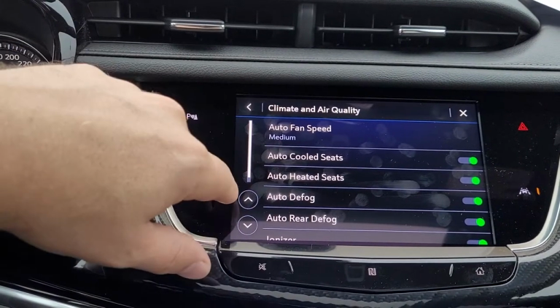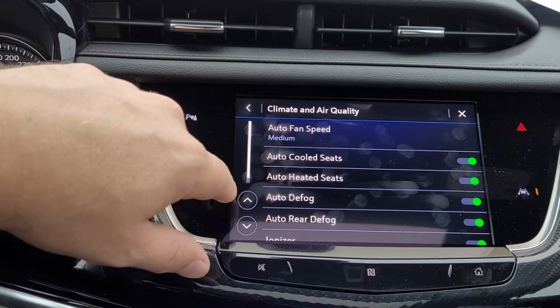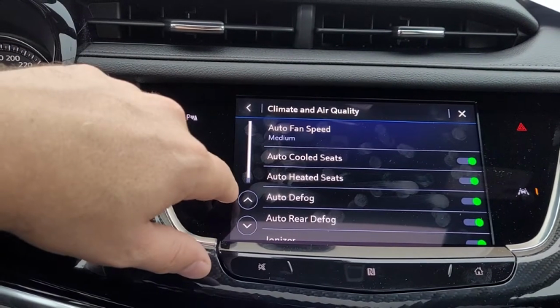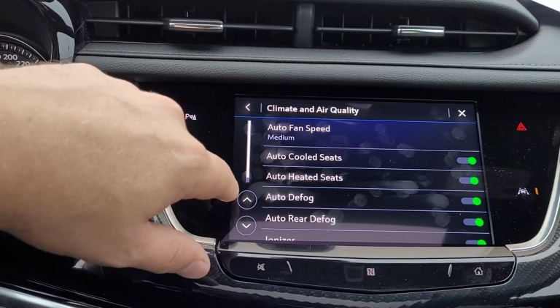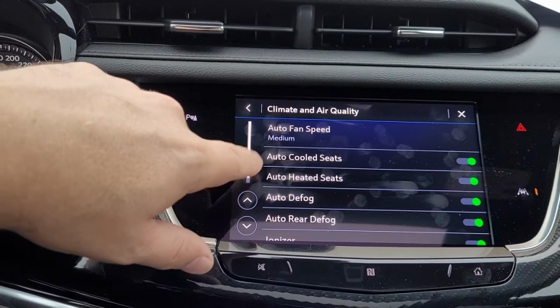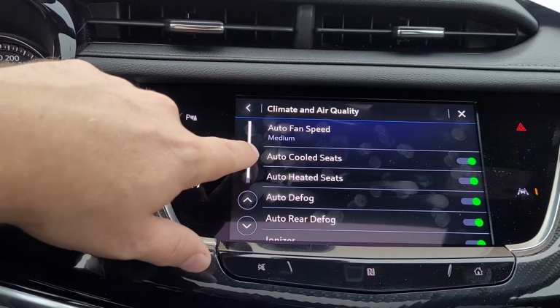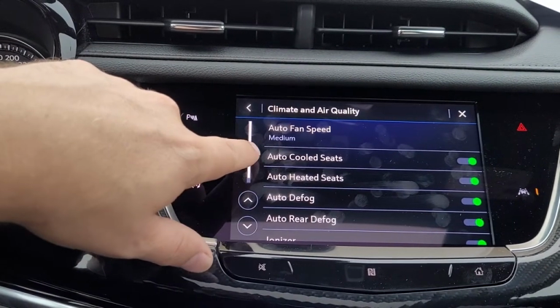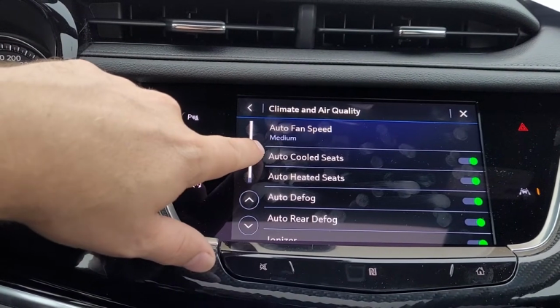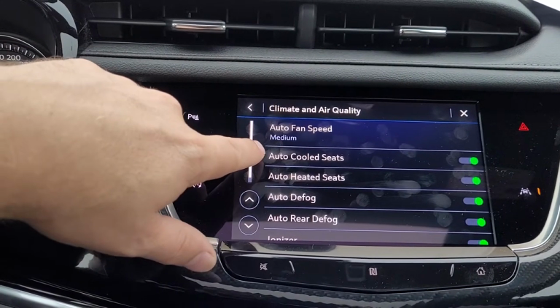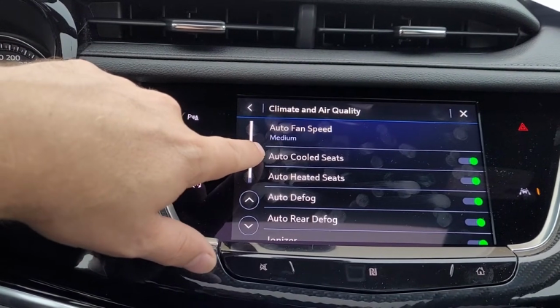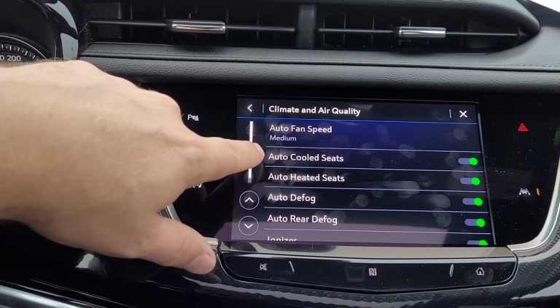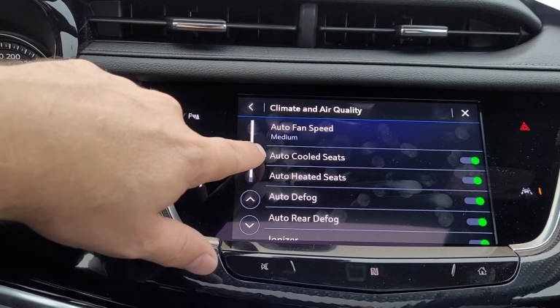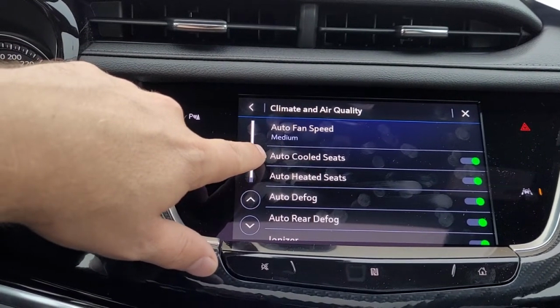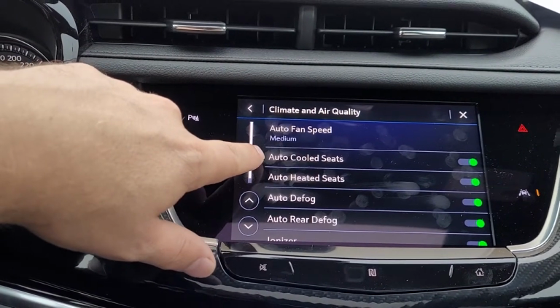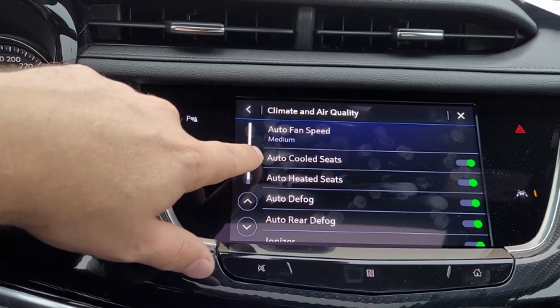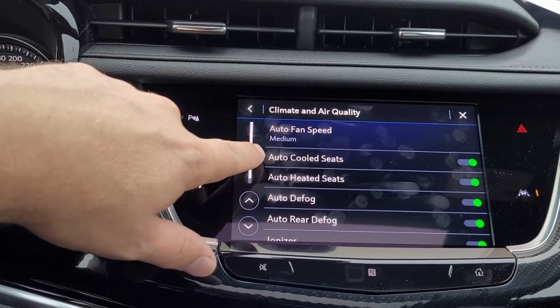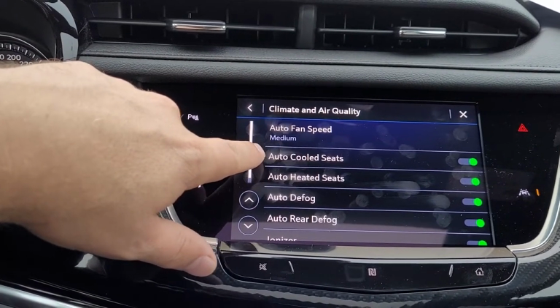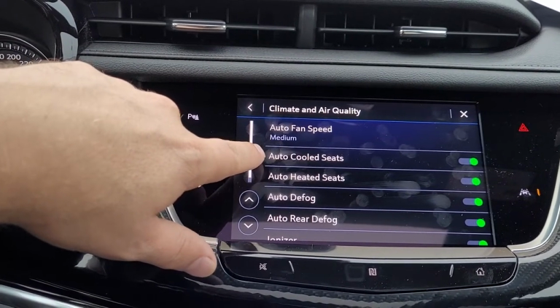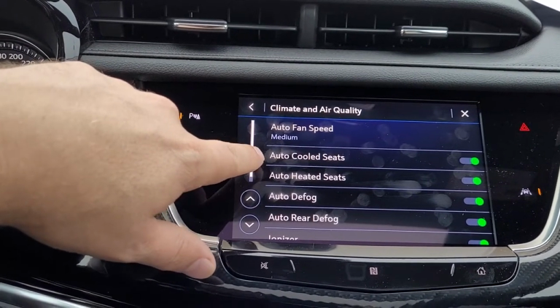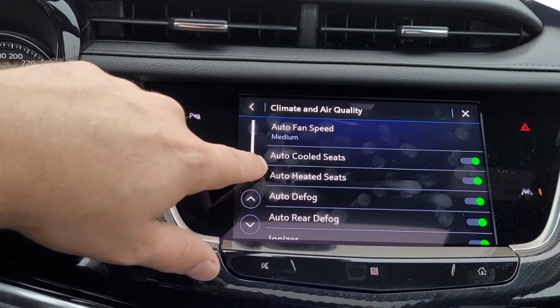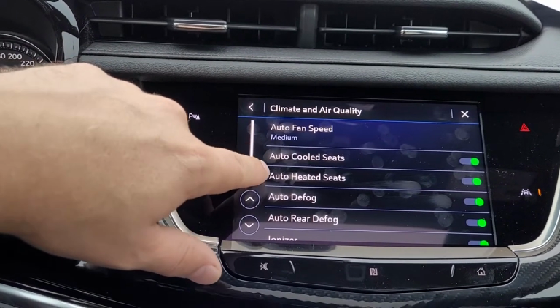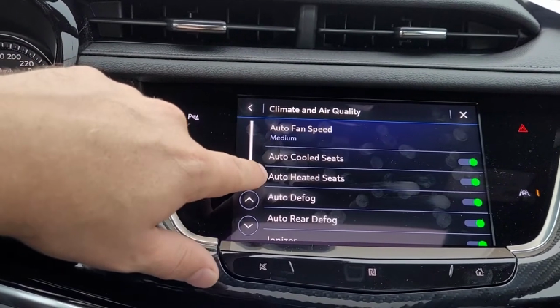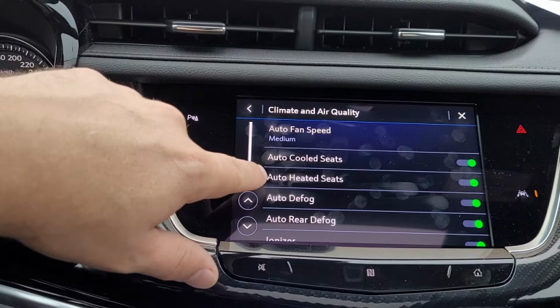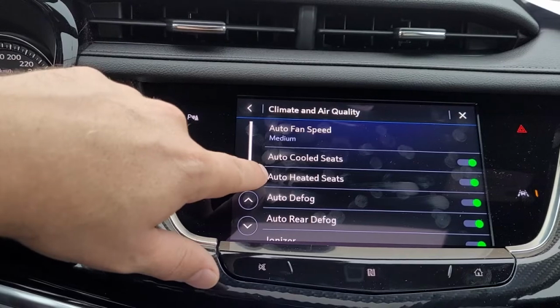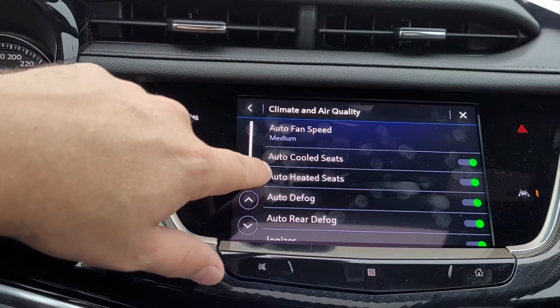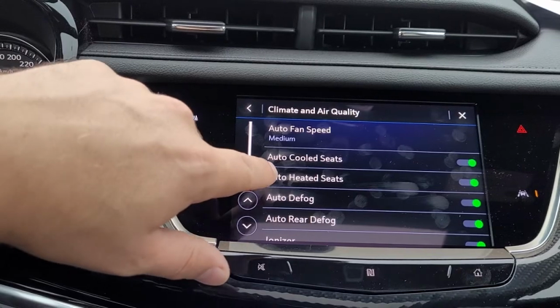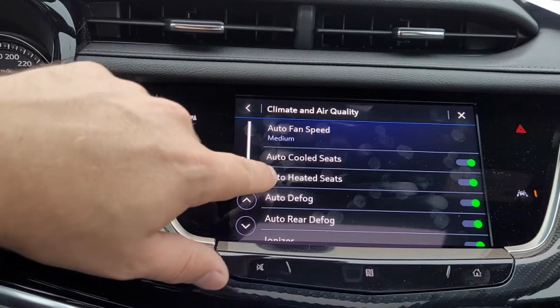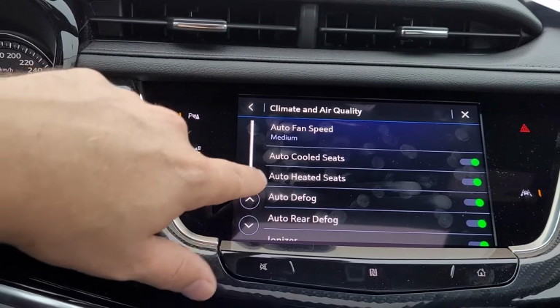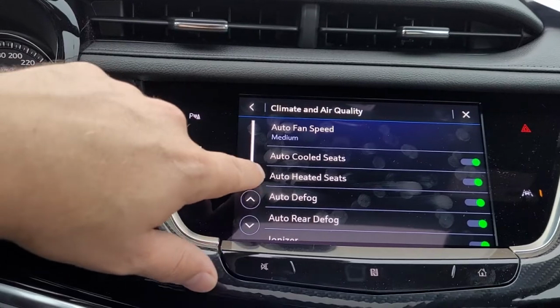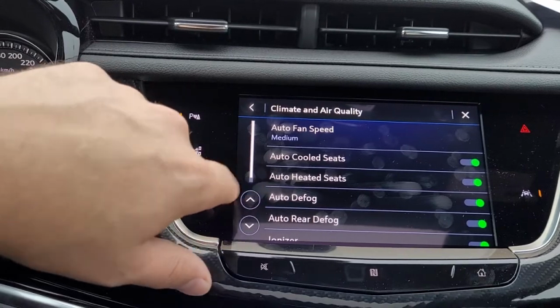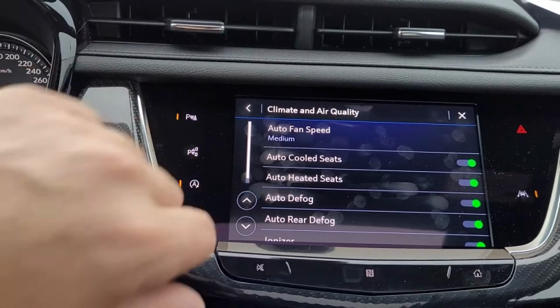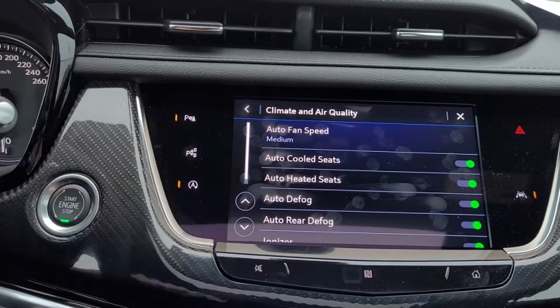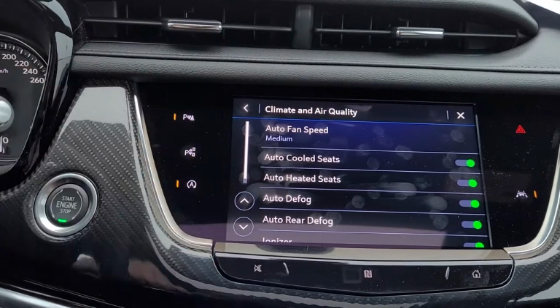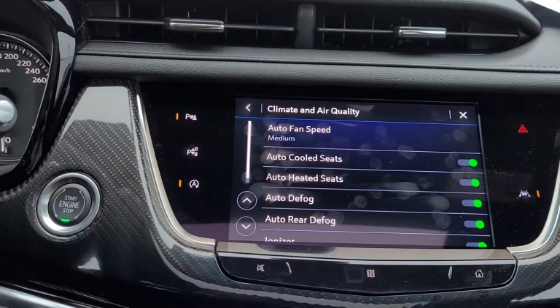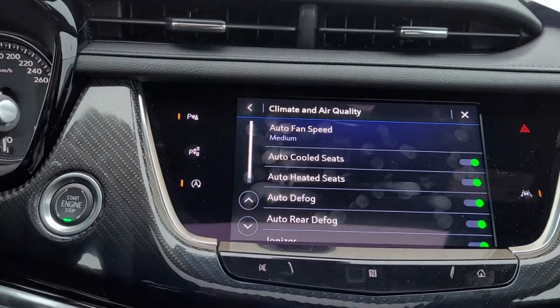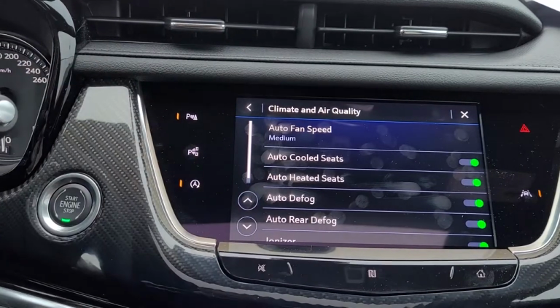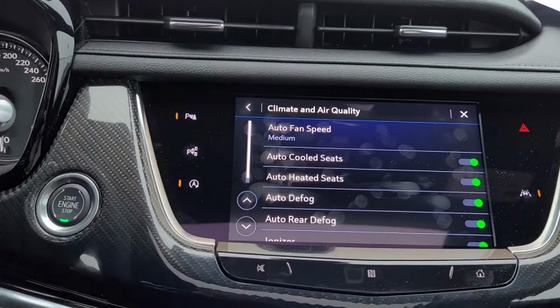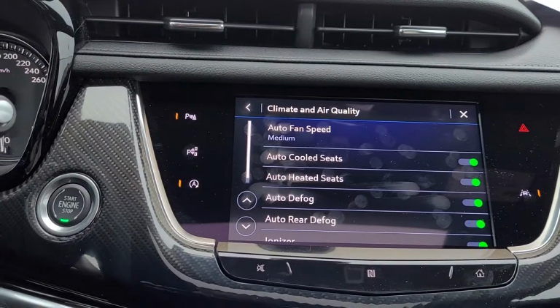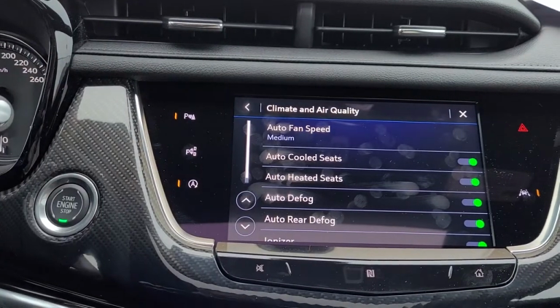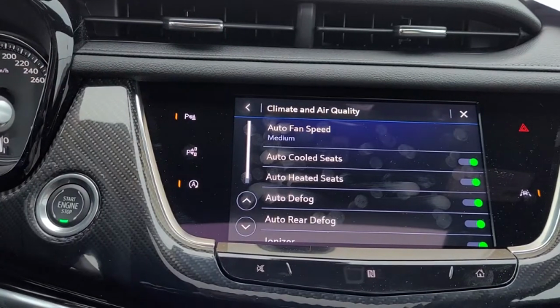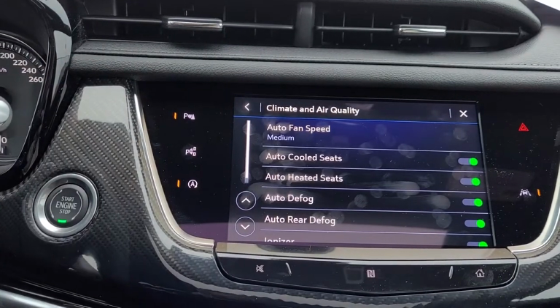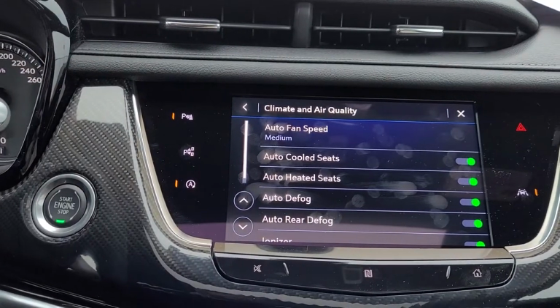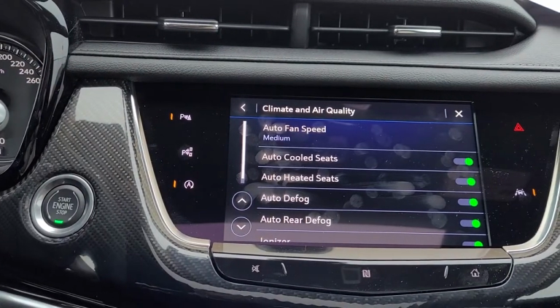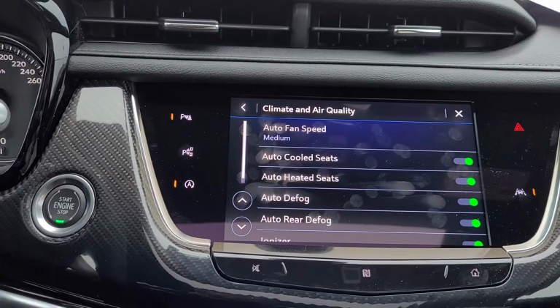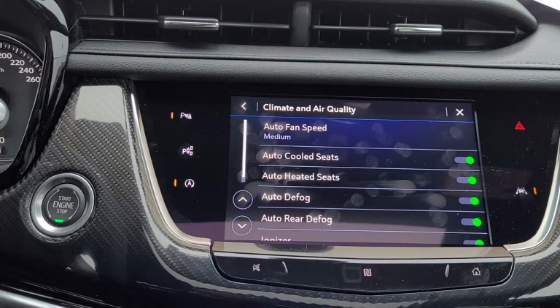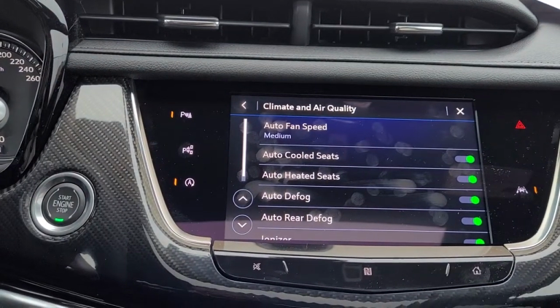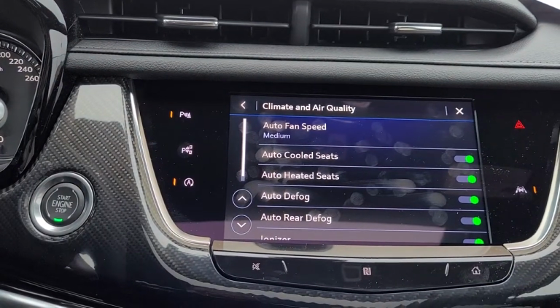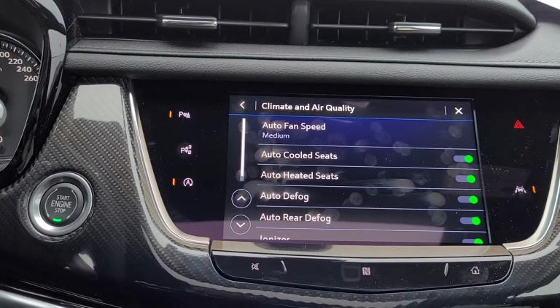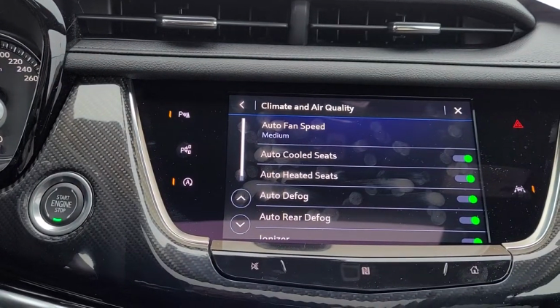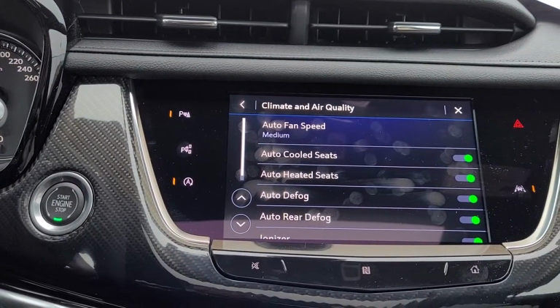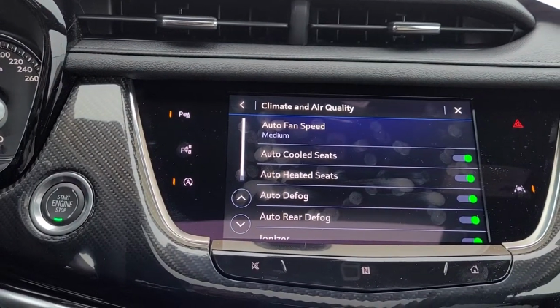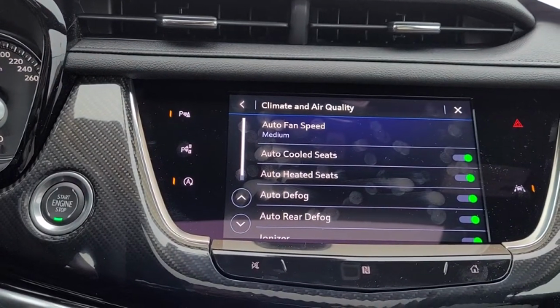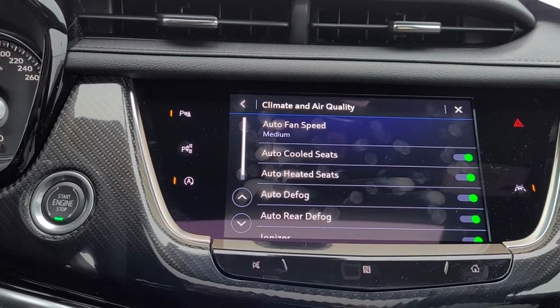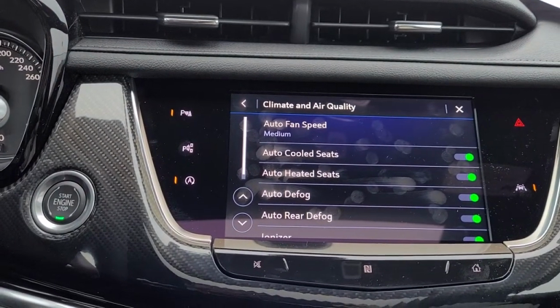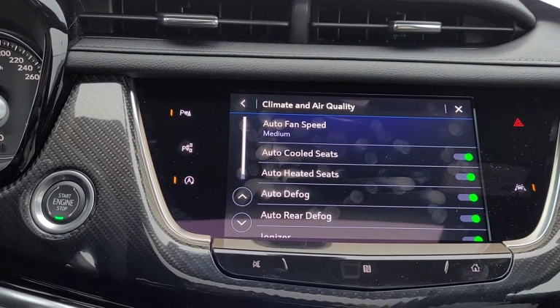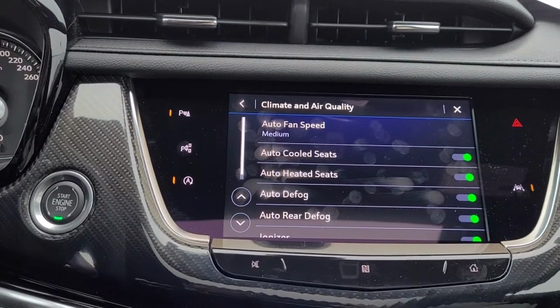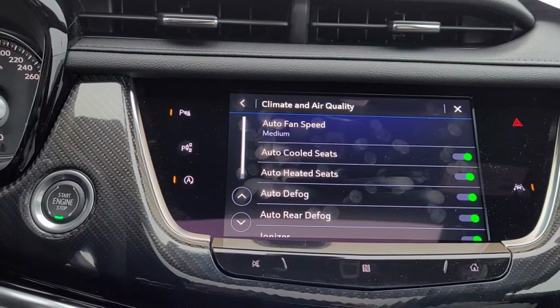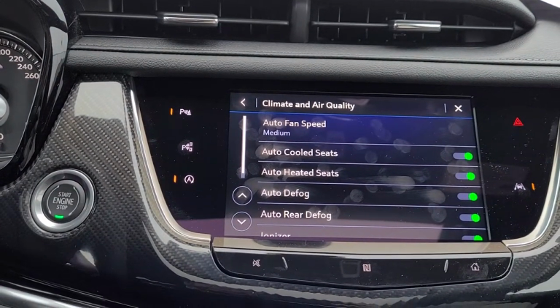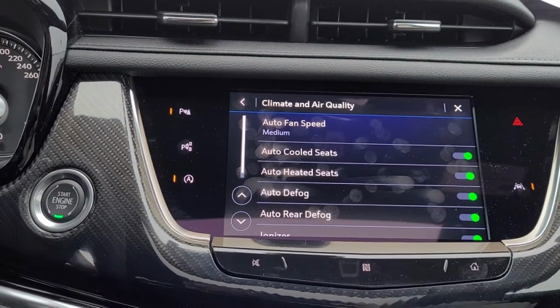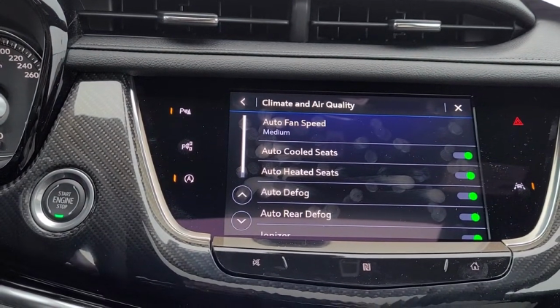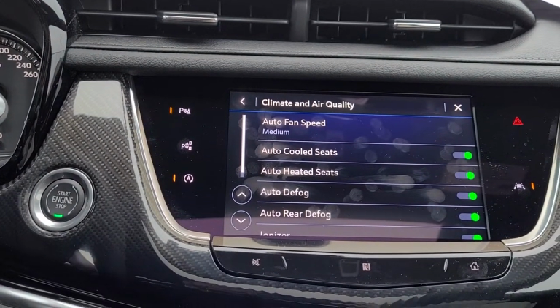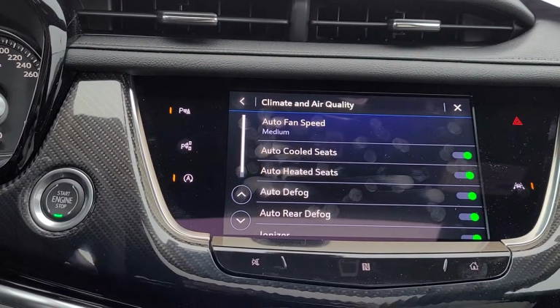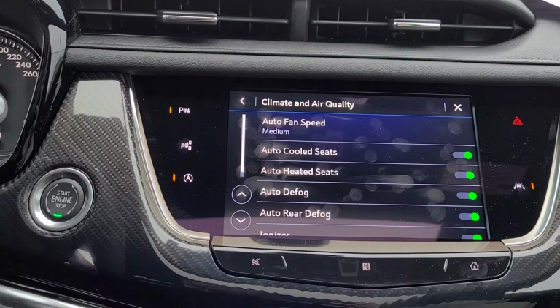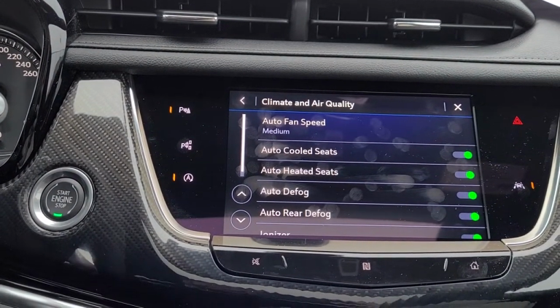If it's really hot, we're going to turn on our cooled seats. If it's cold, we're going to turn on our heated seats, and that will happen automatically when you're using the remote start feature.